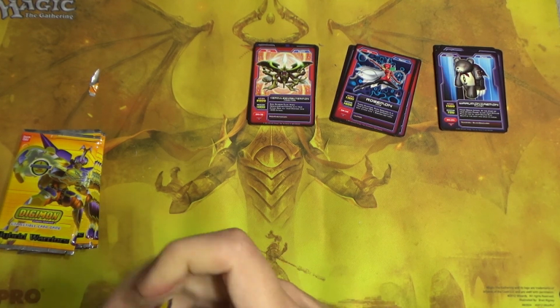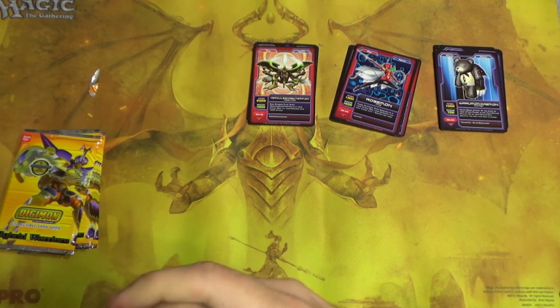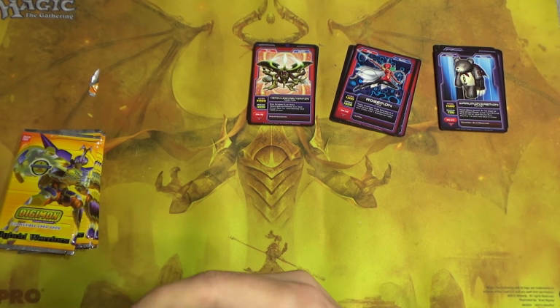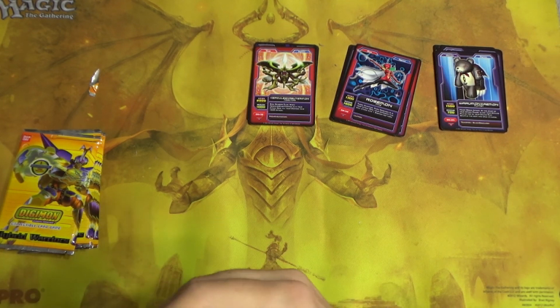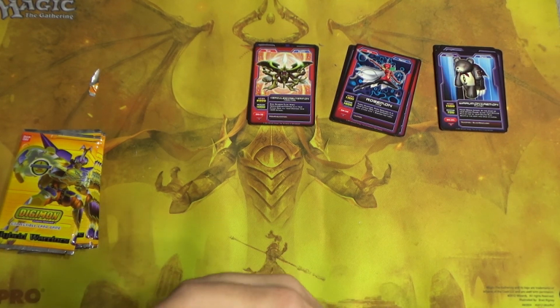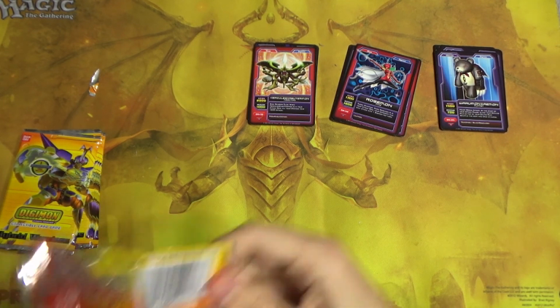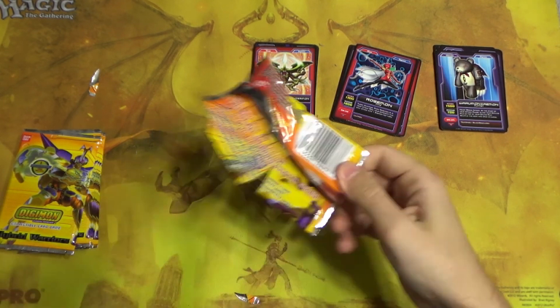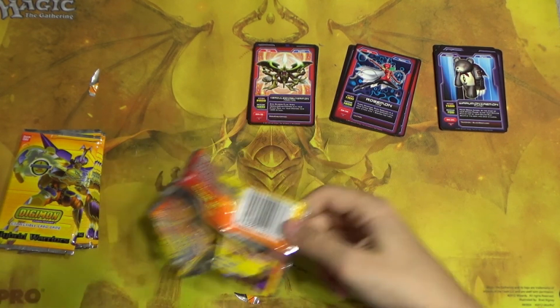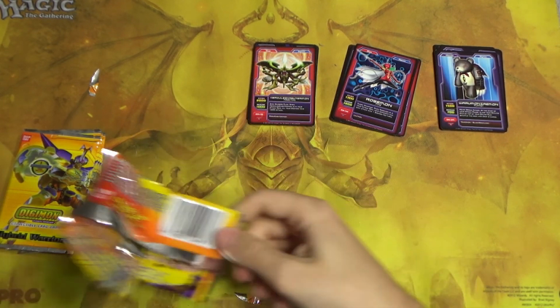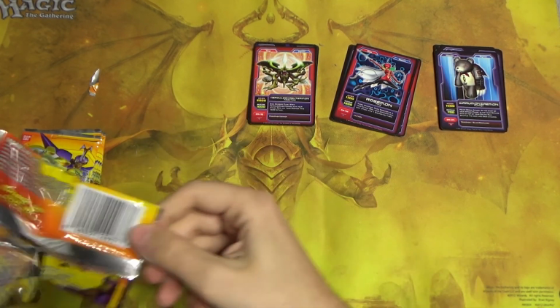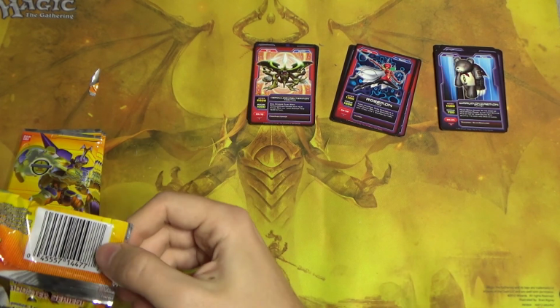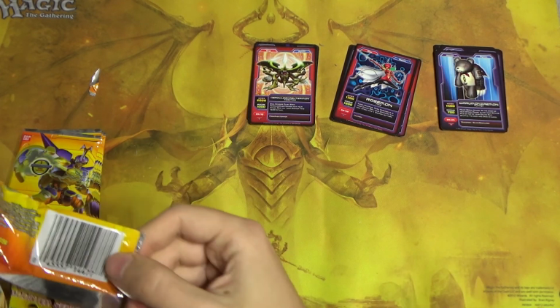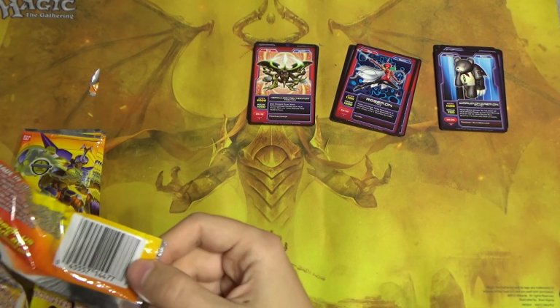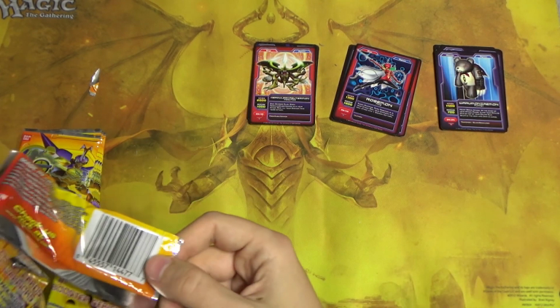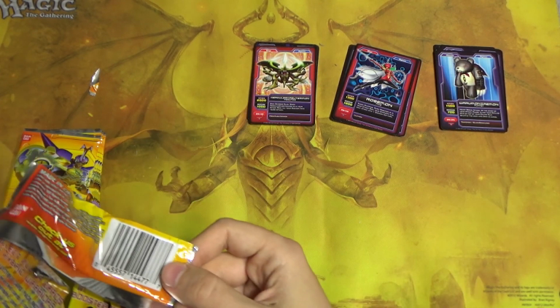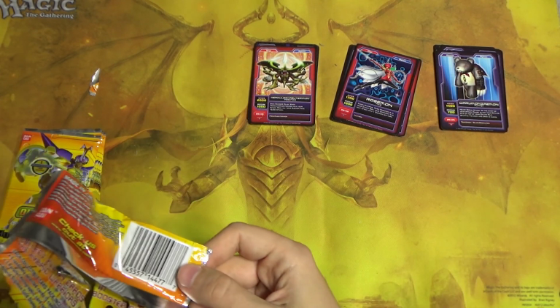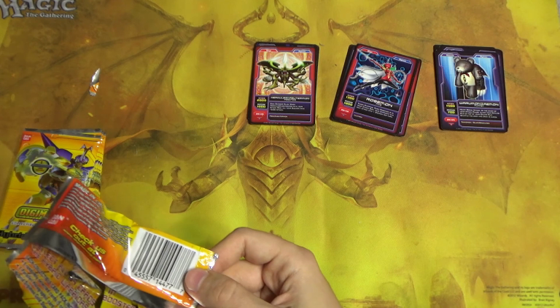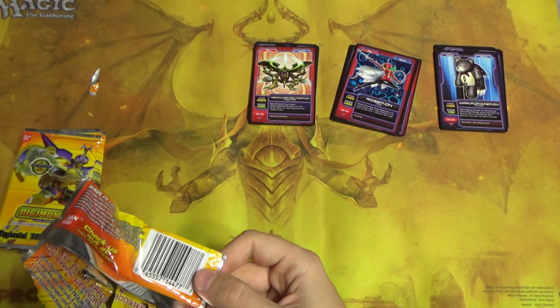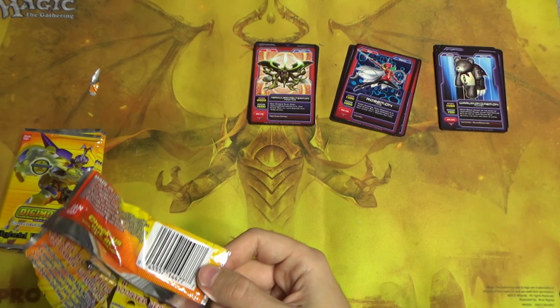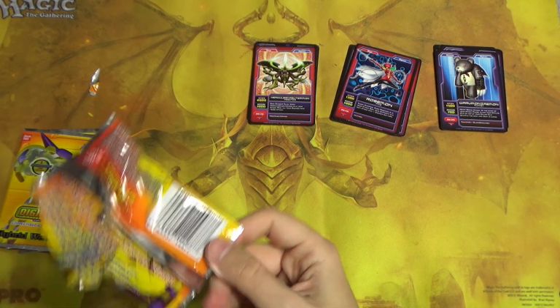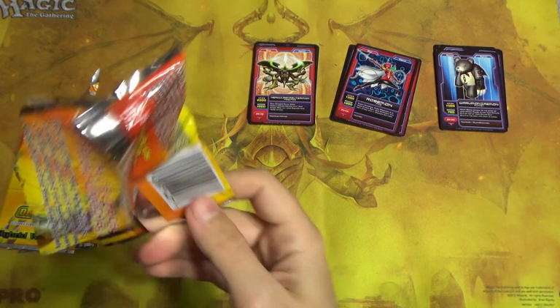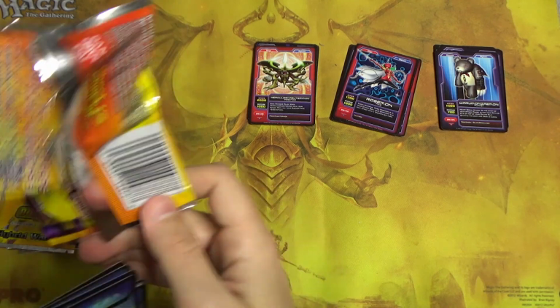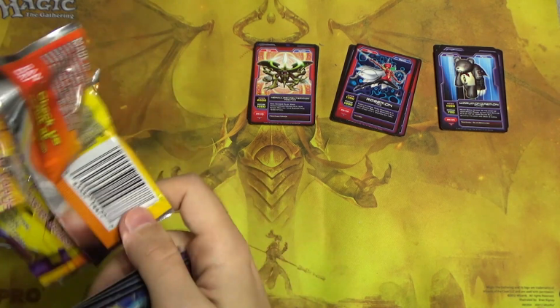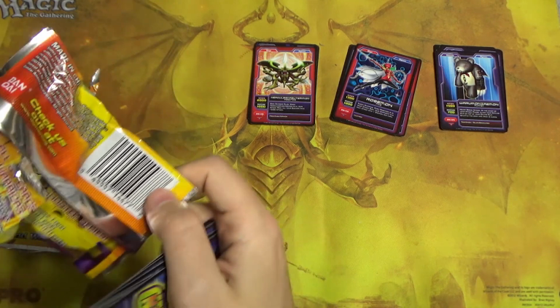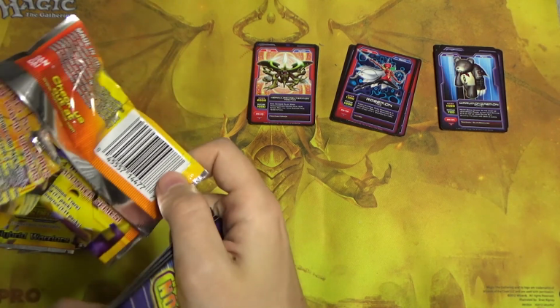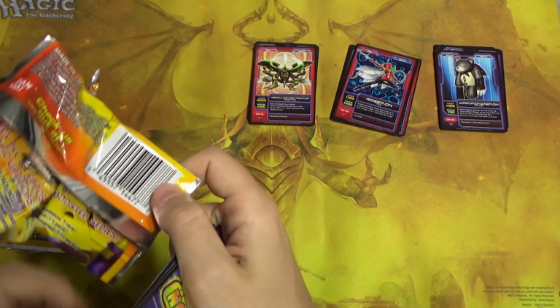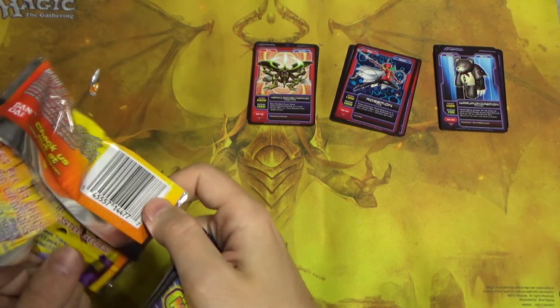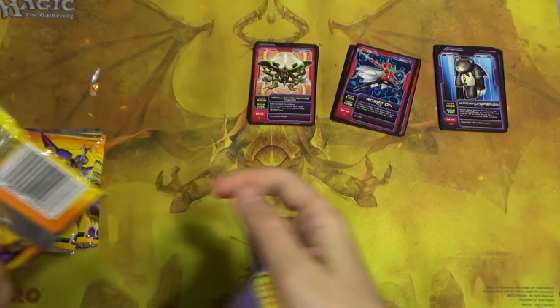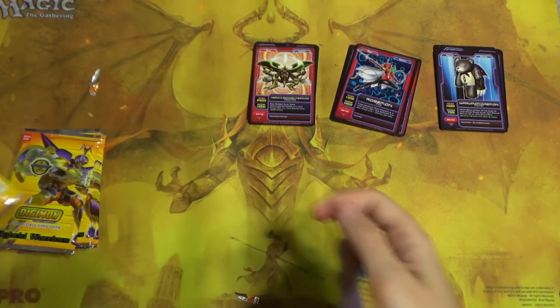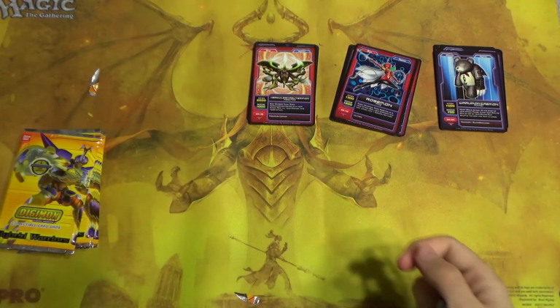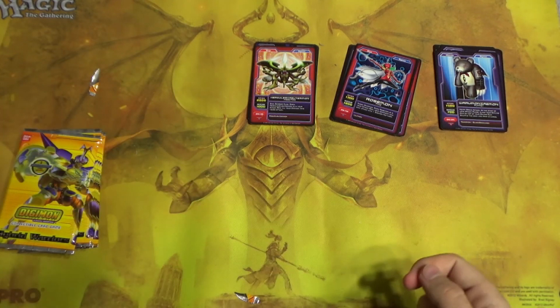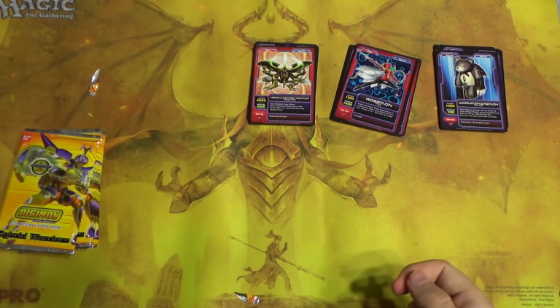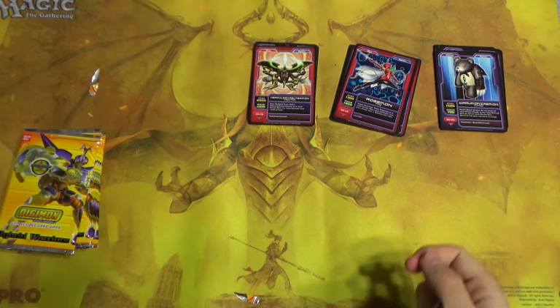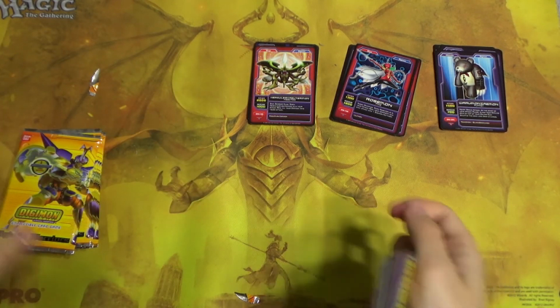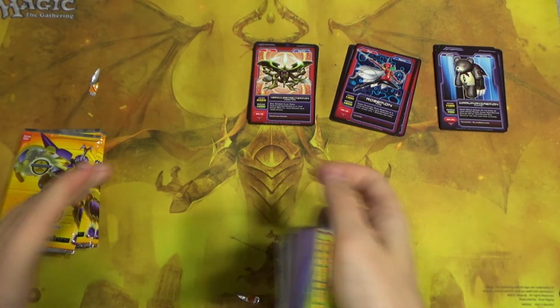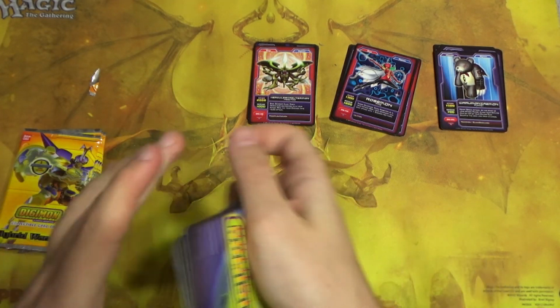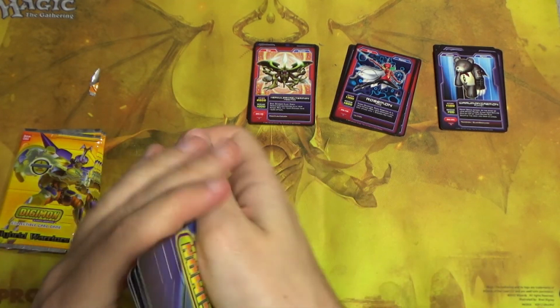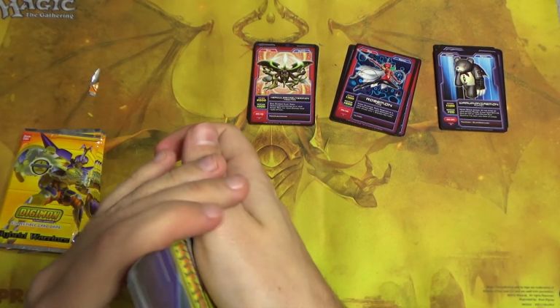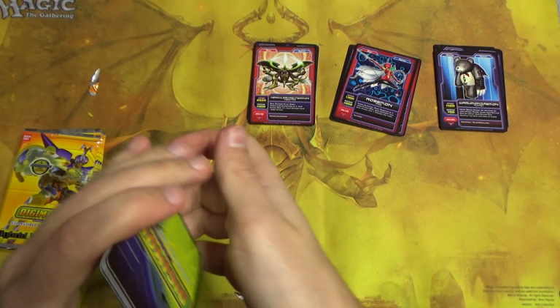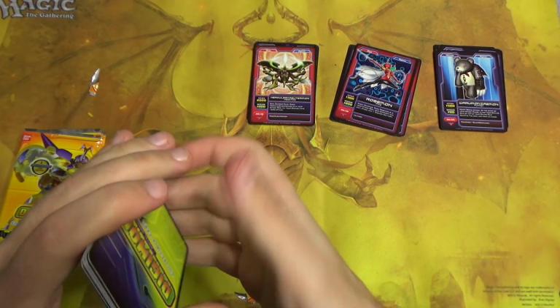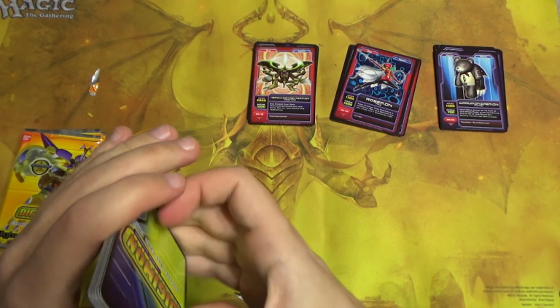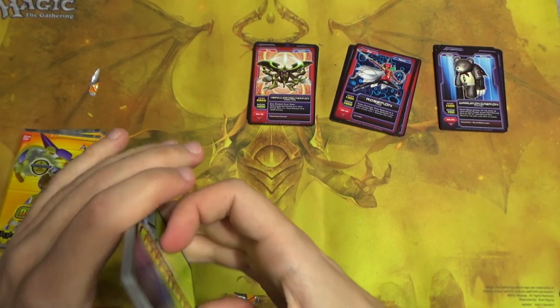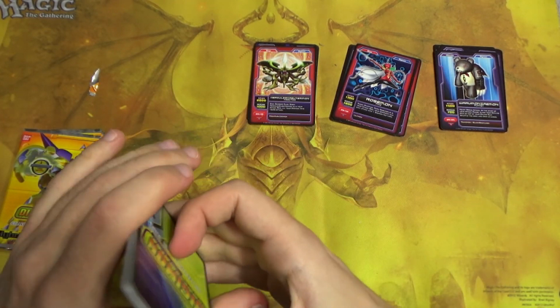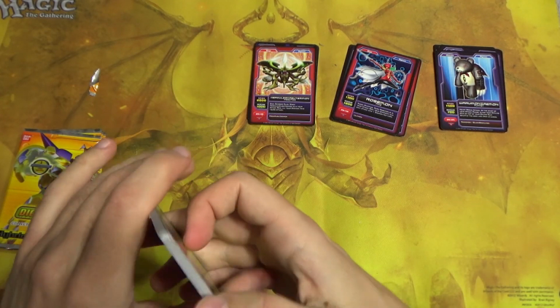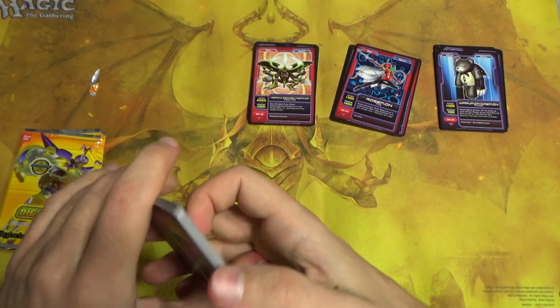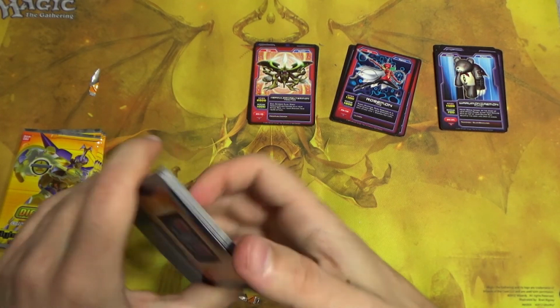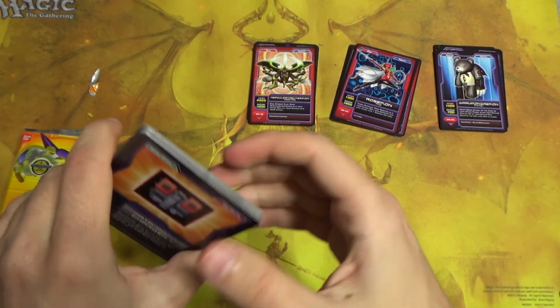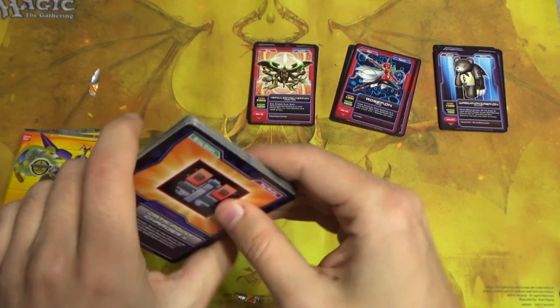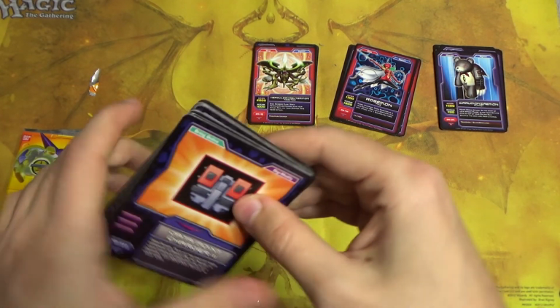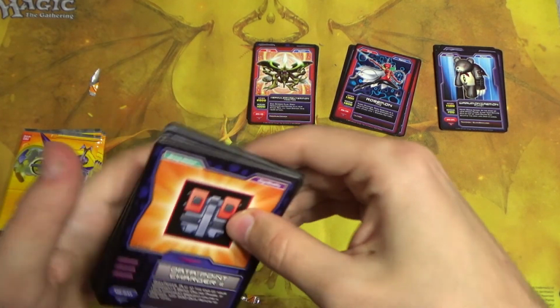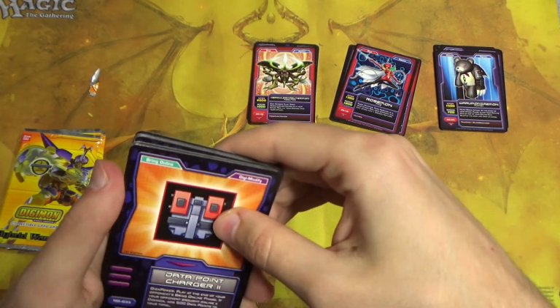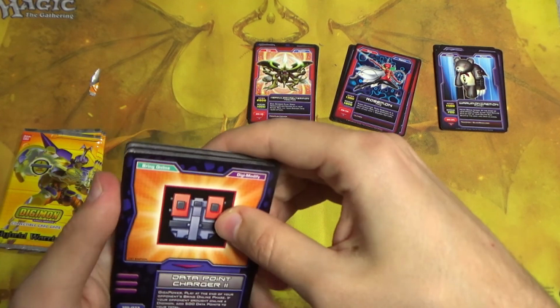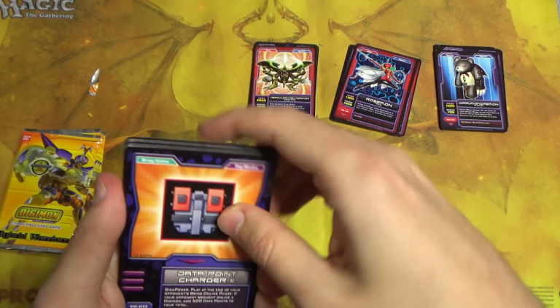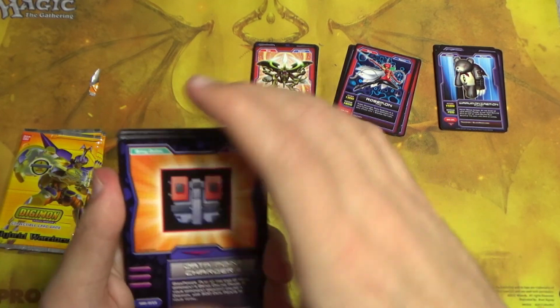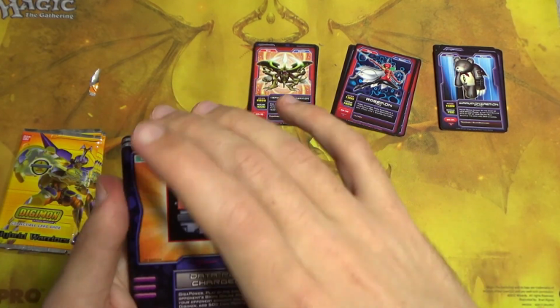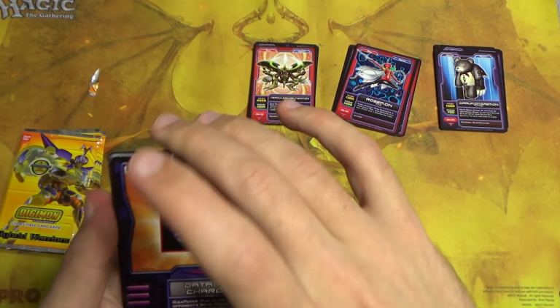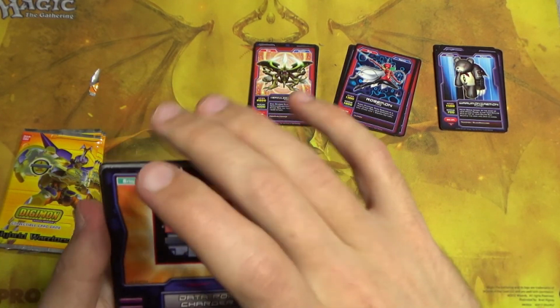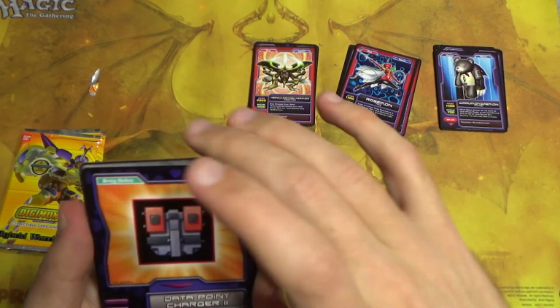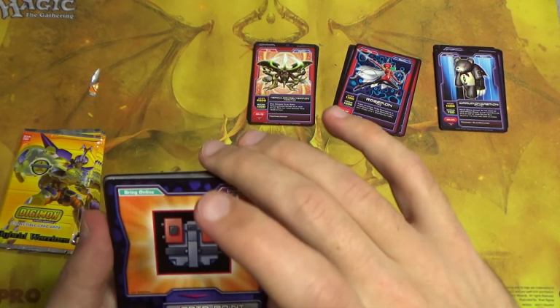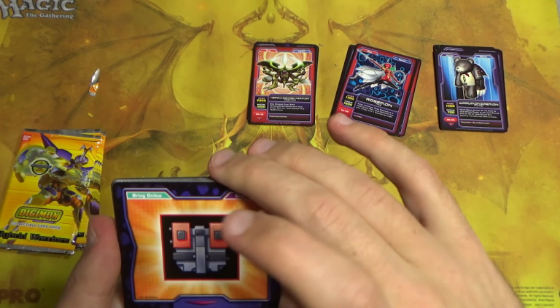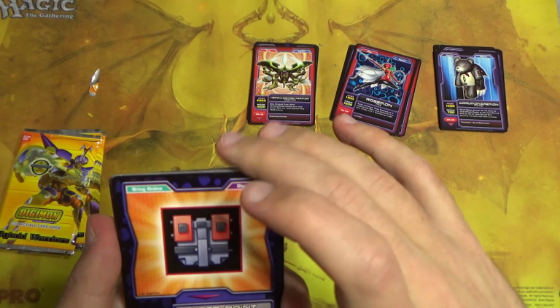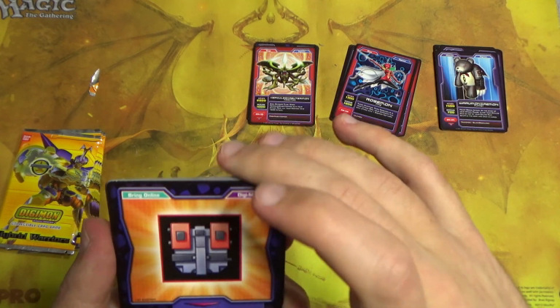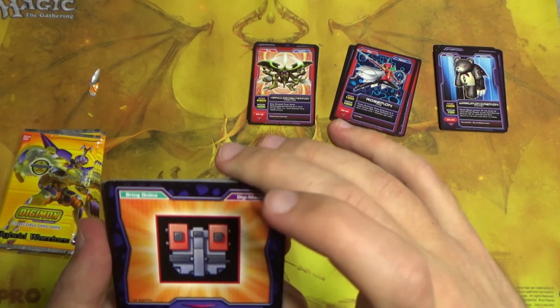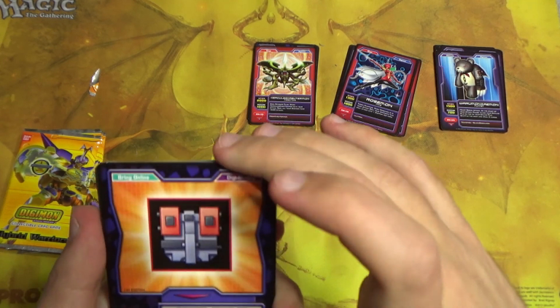Well, probably no PSA 10s in this pack, that's for sure. But honestly, I don't care.